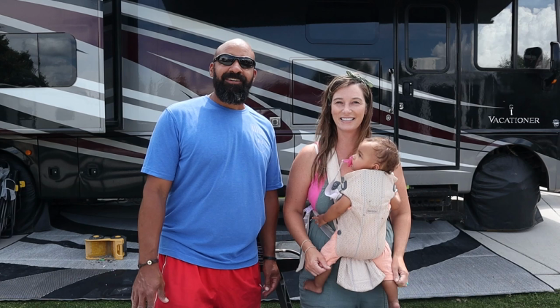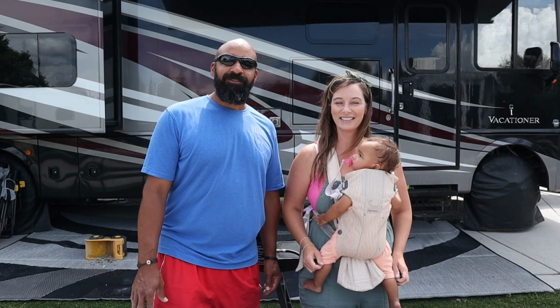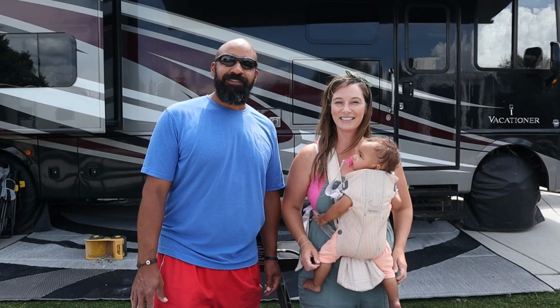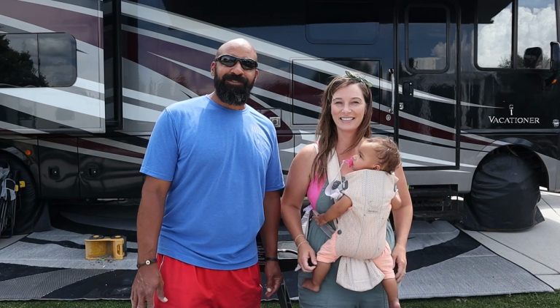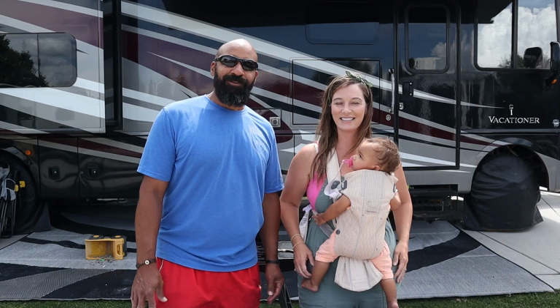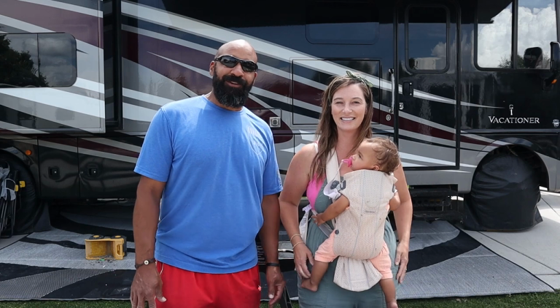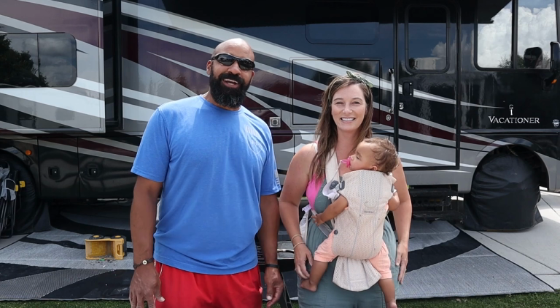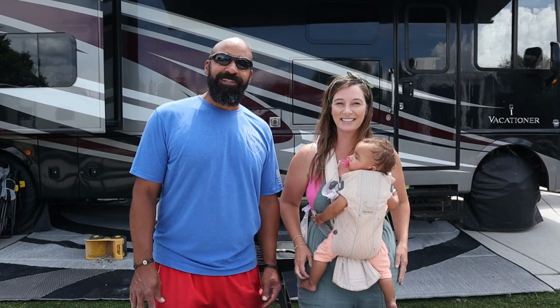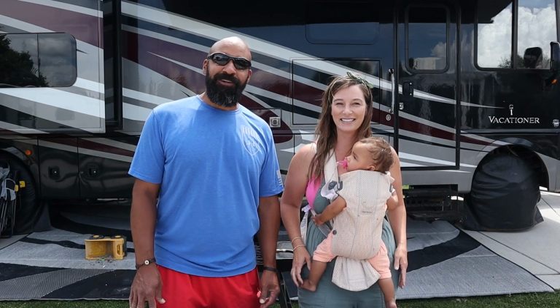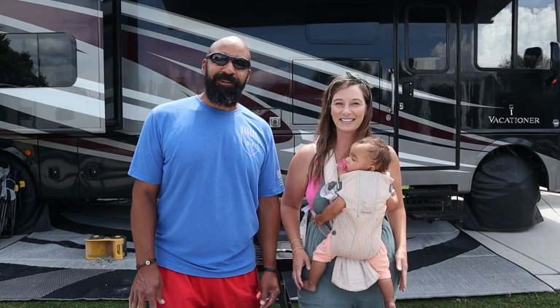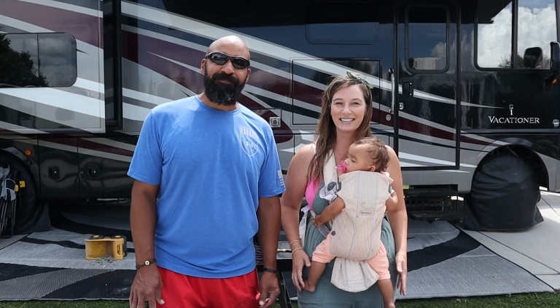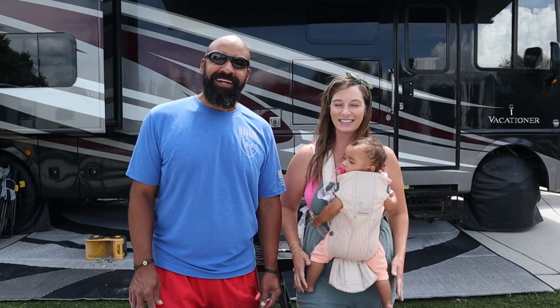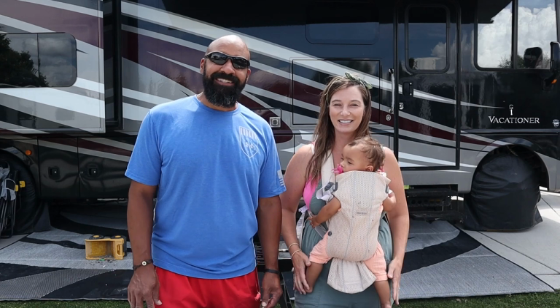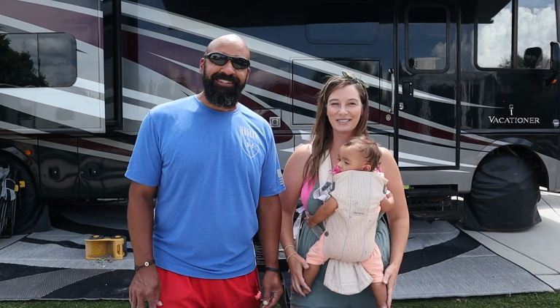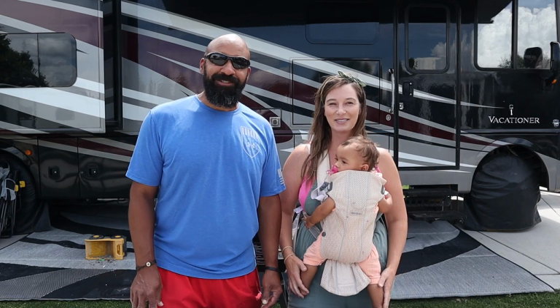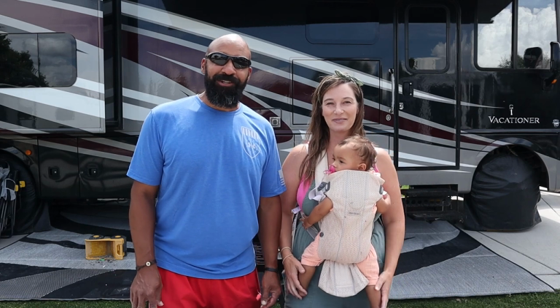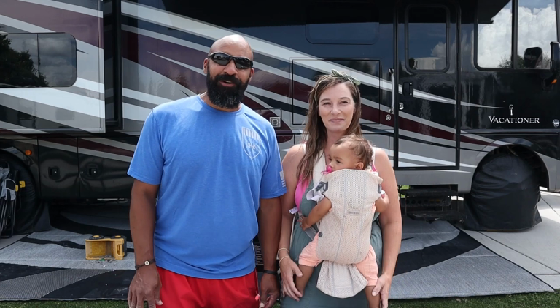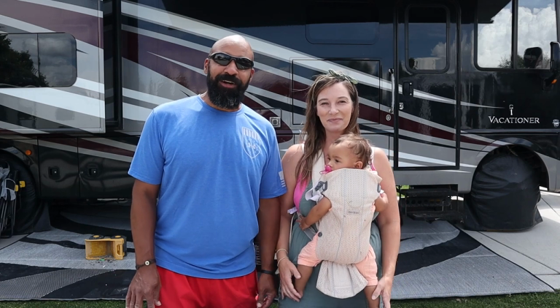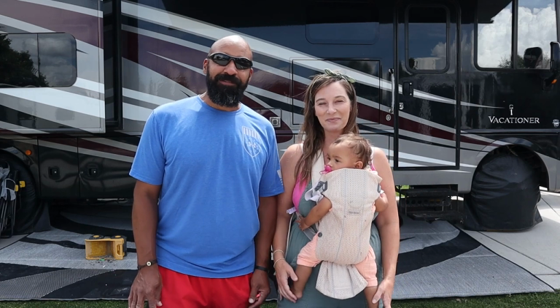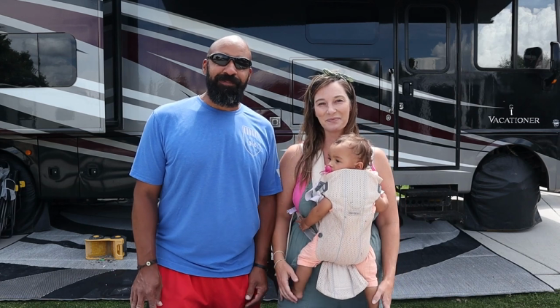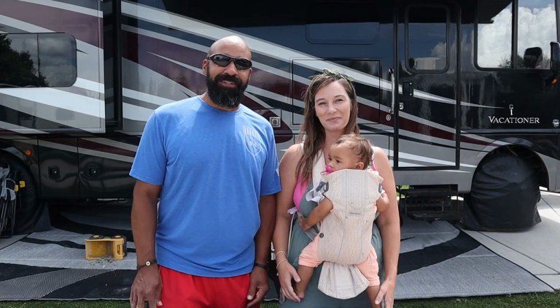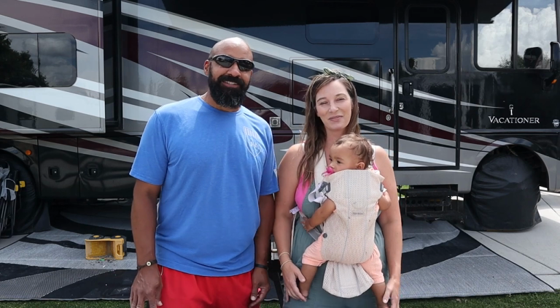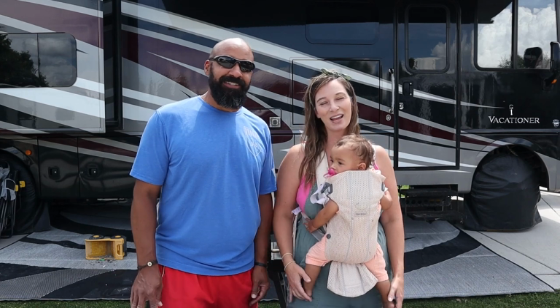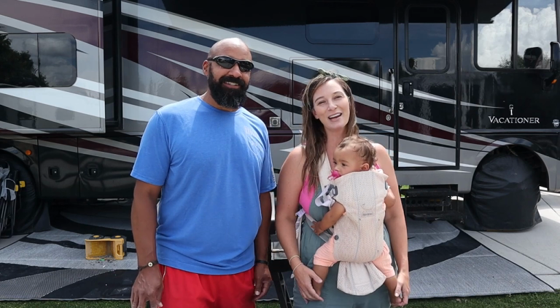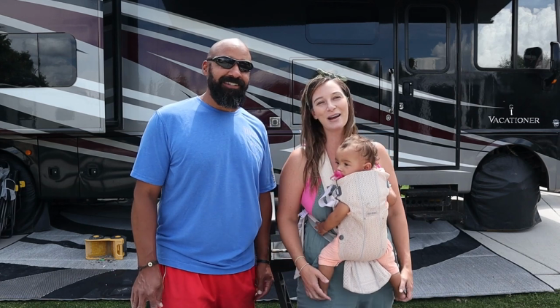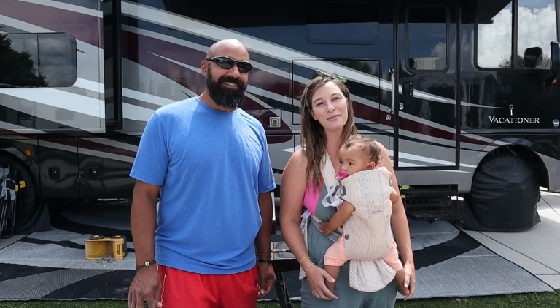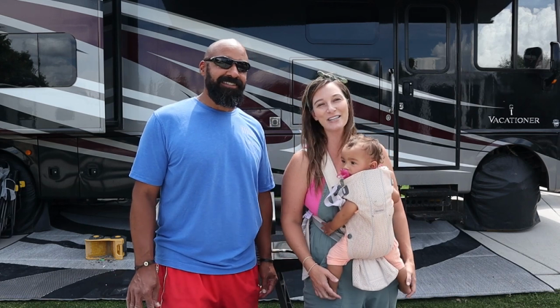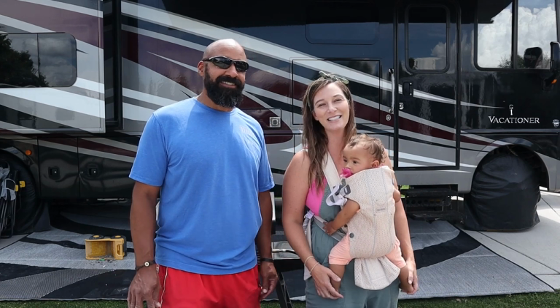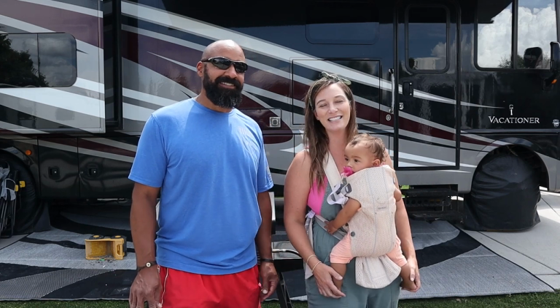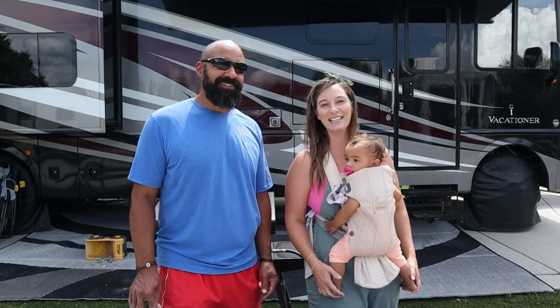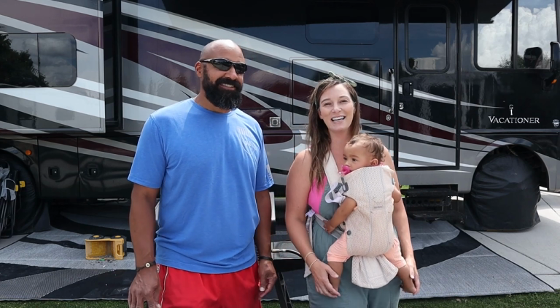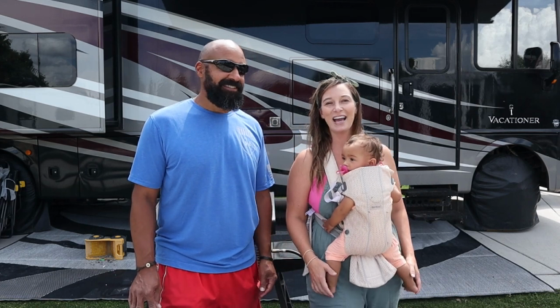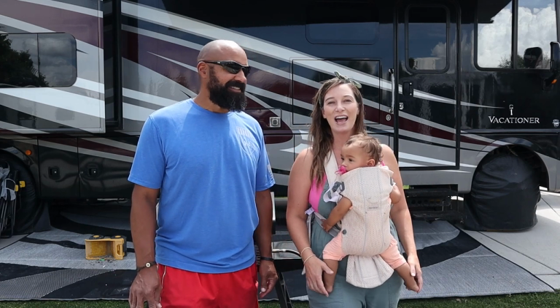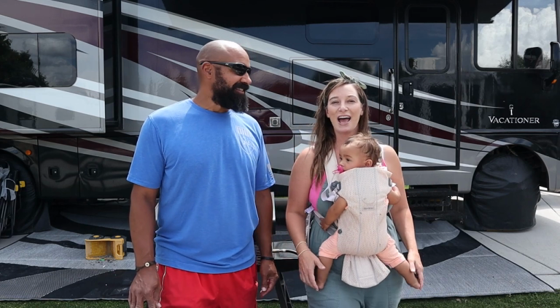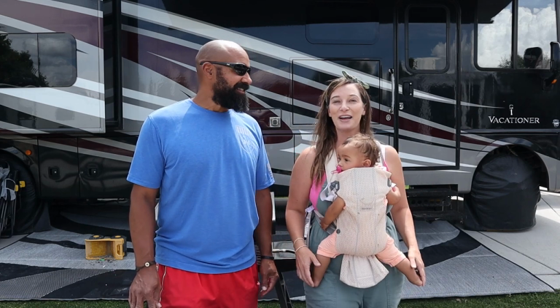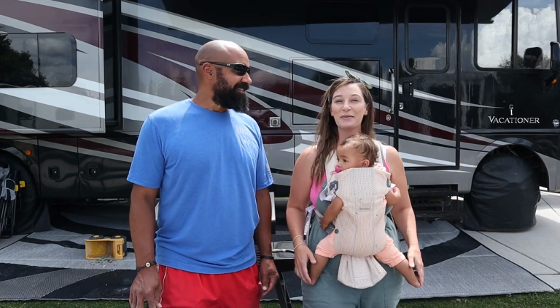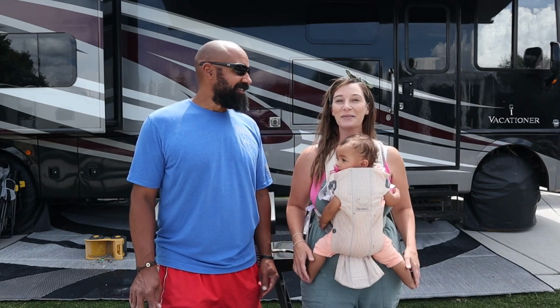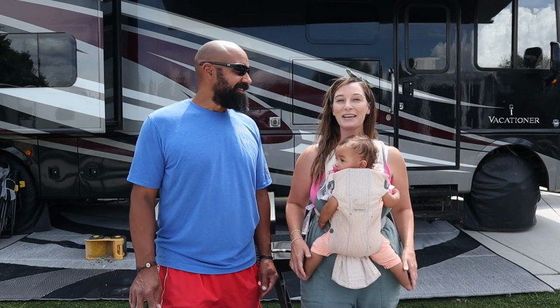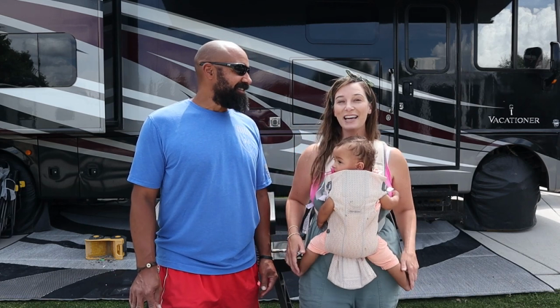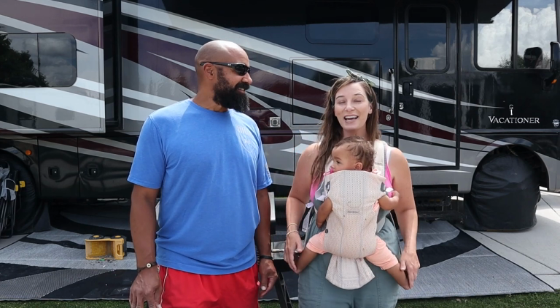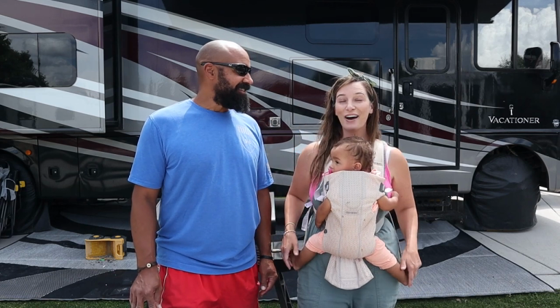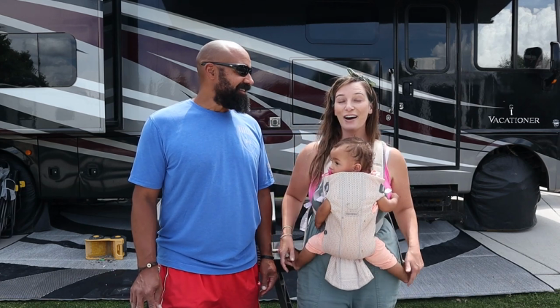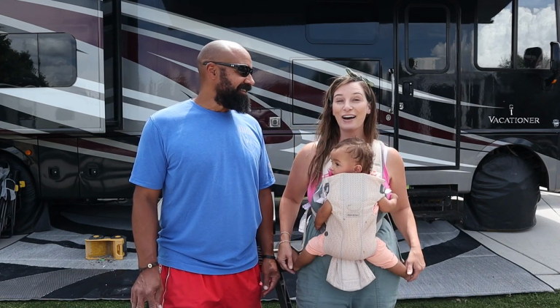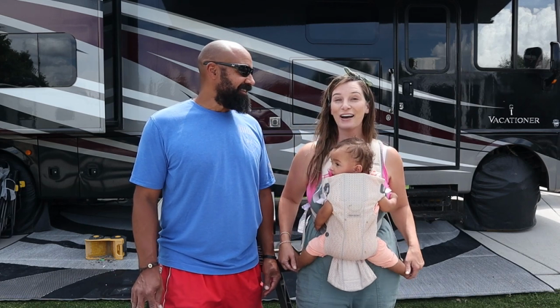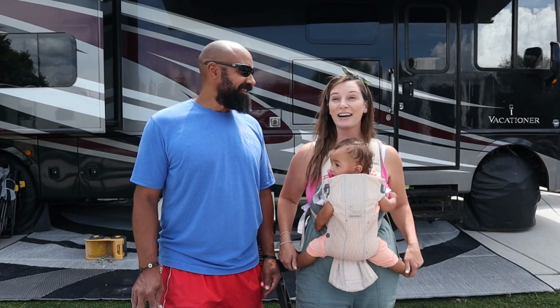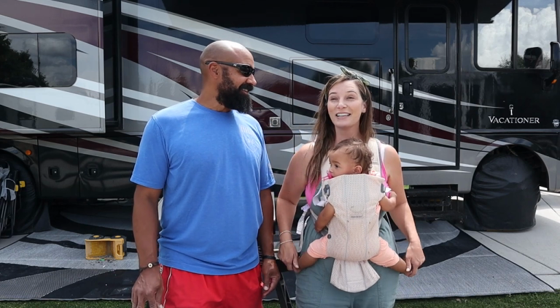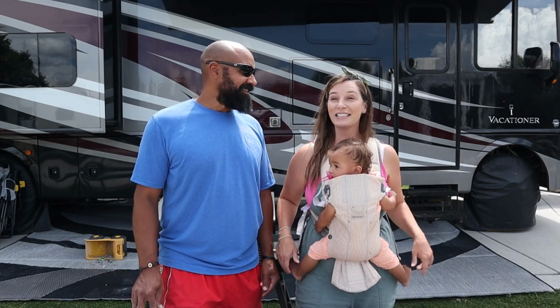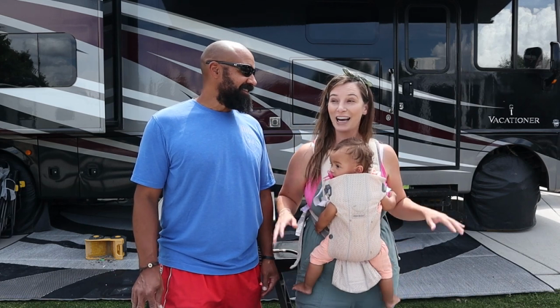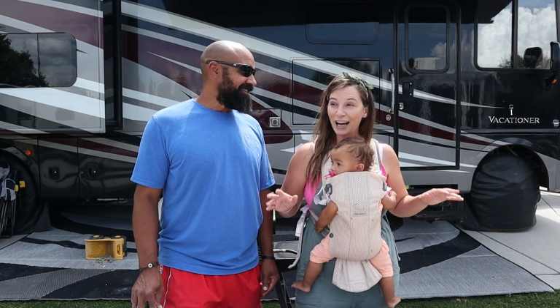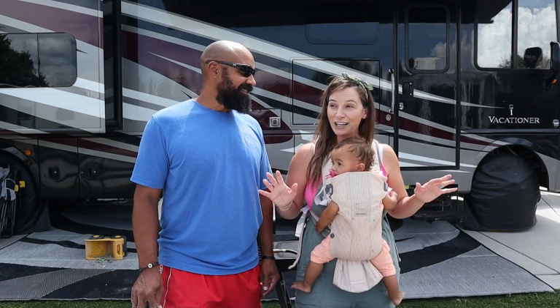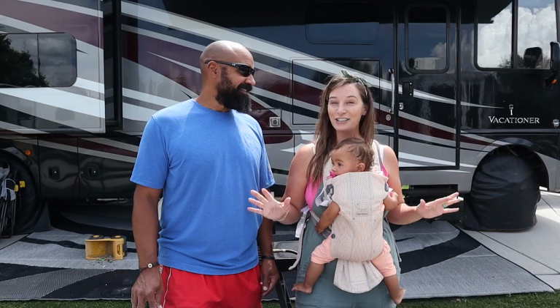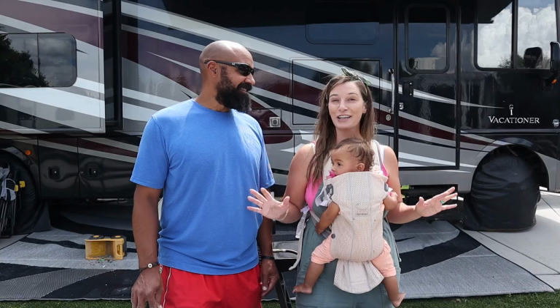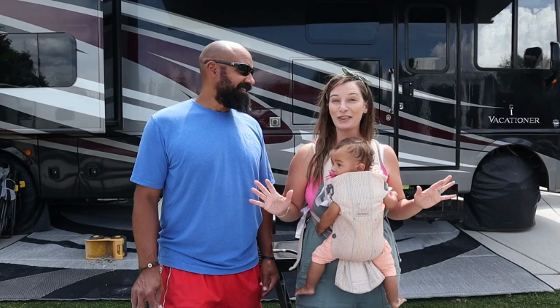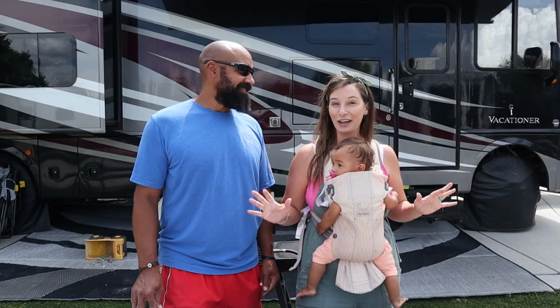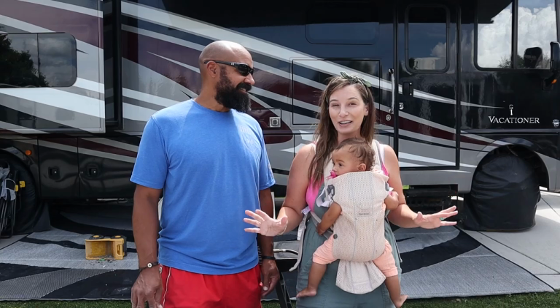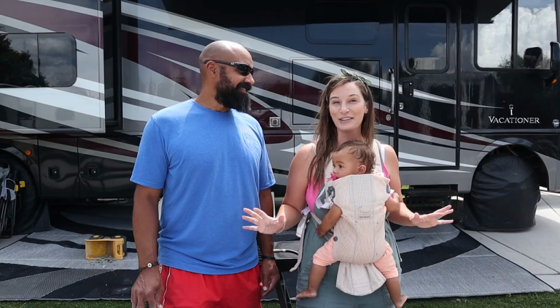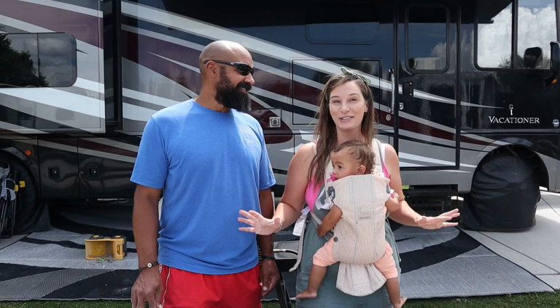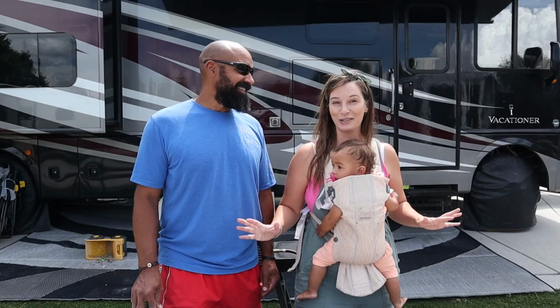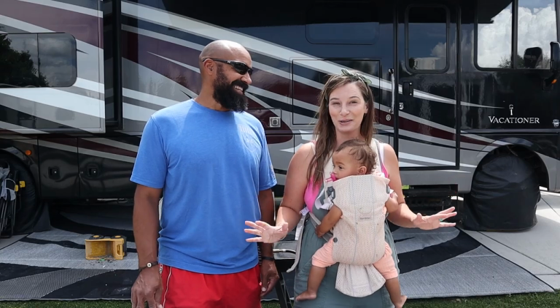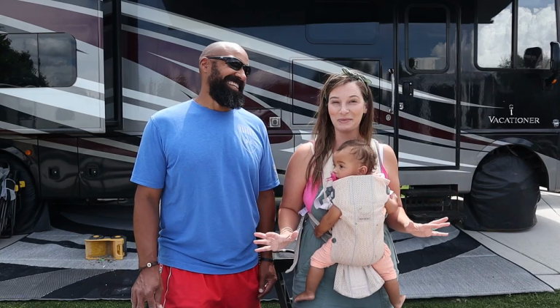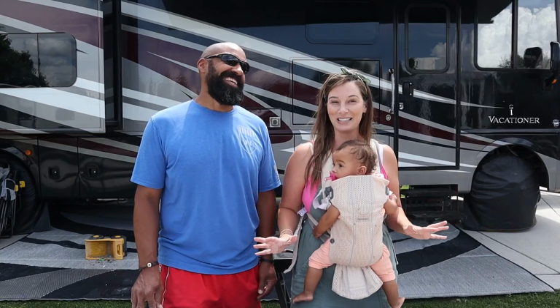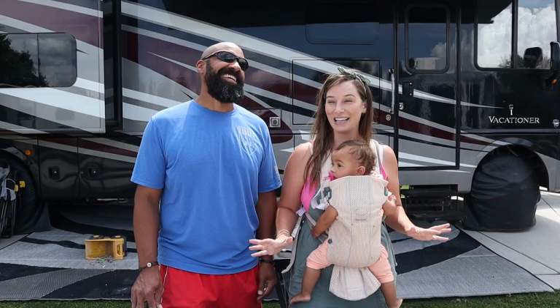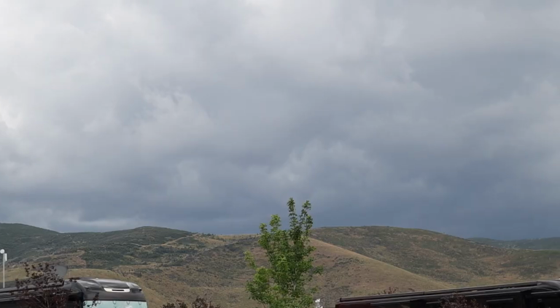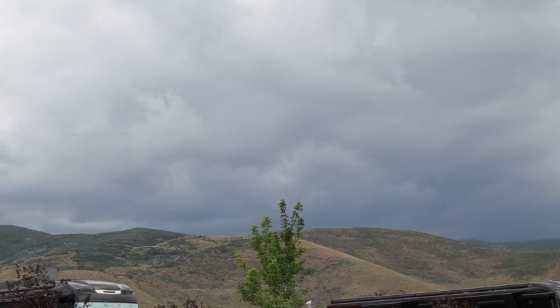What's going on guys? Welcome back to the show. I'm Spencer. And I'm Christy. And we are dodging thunderstorms lately.